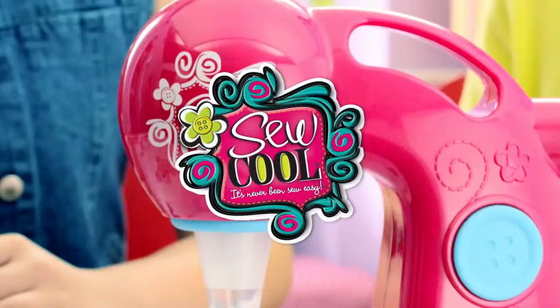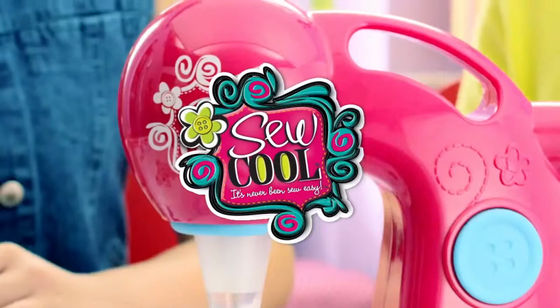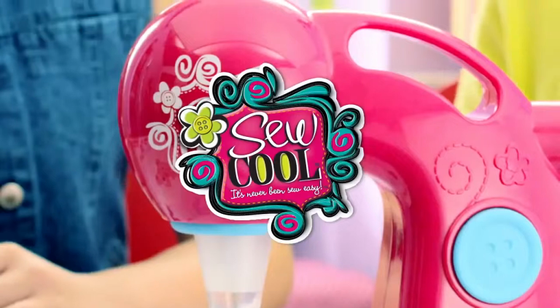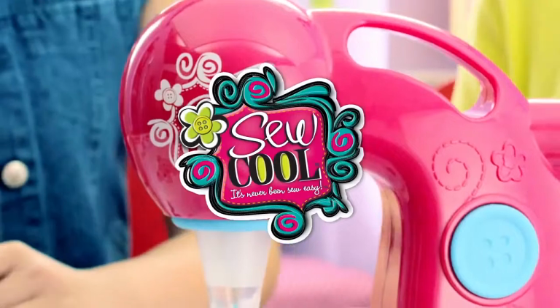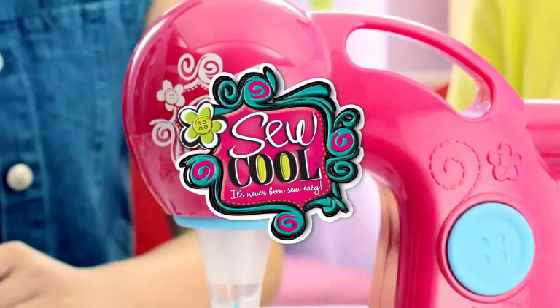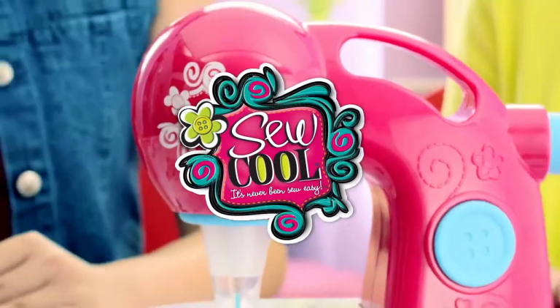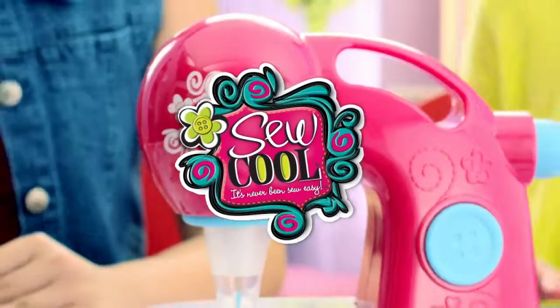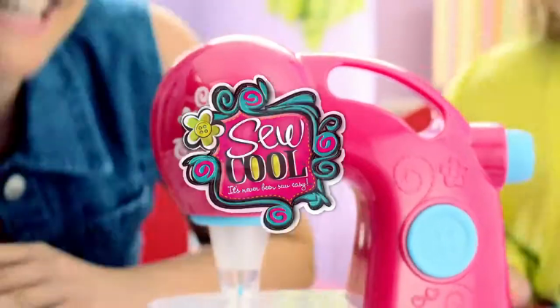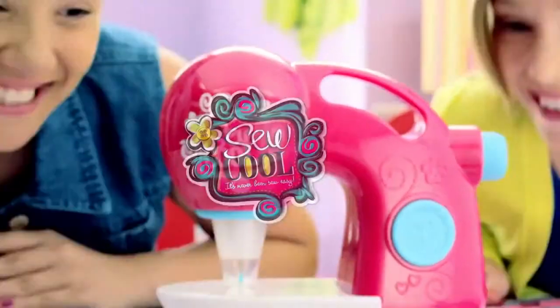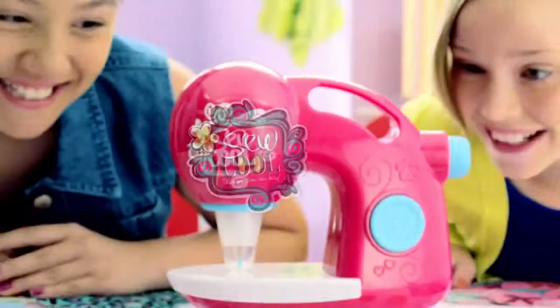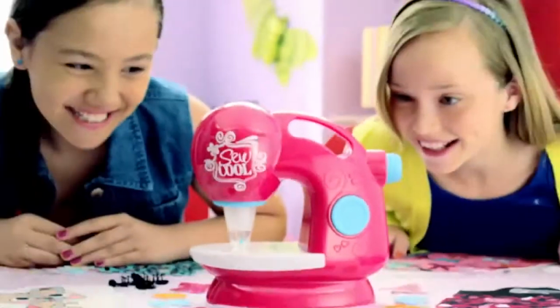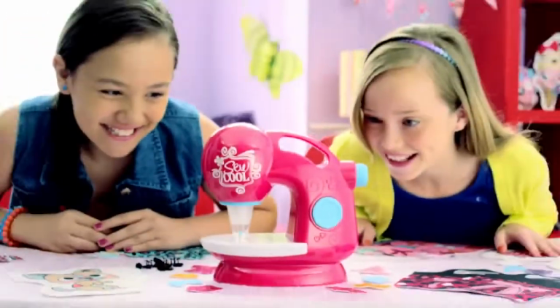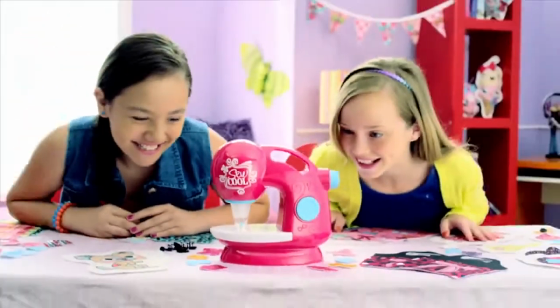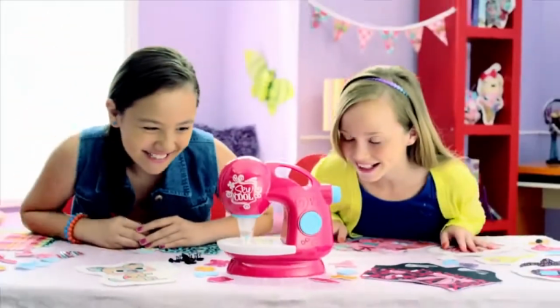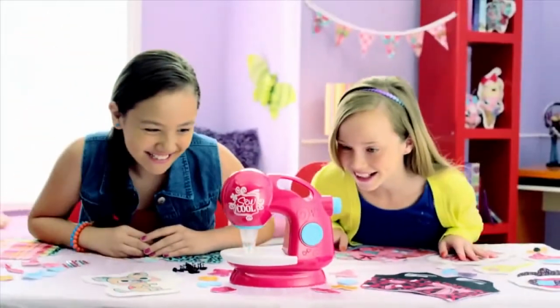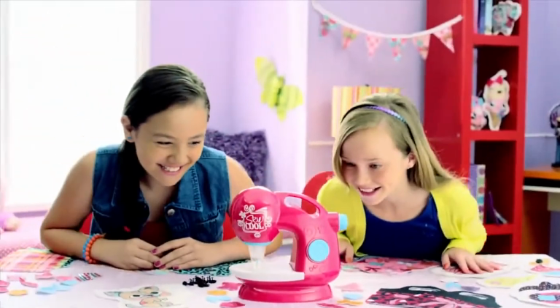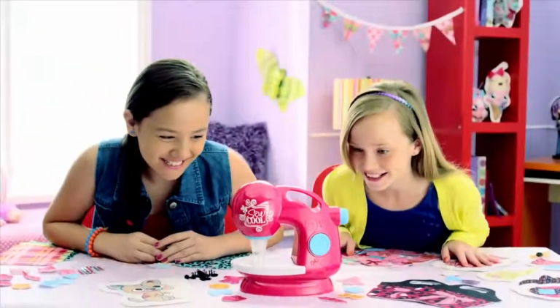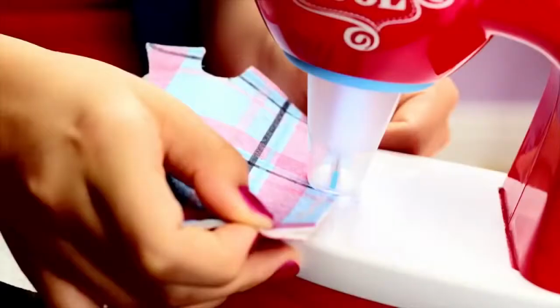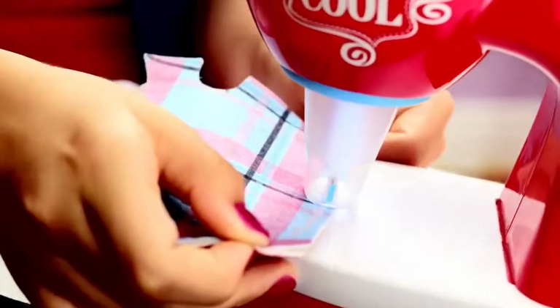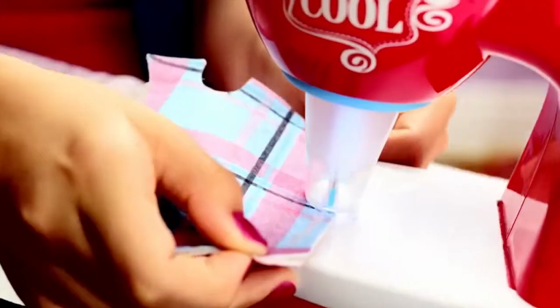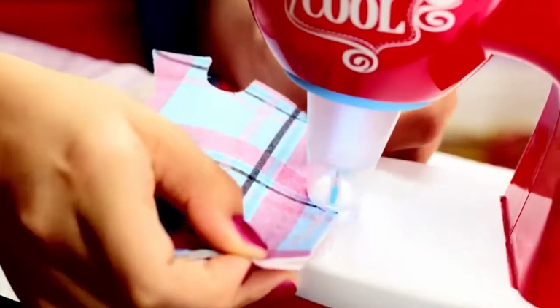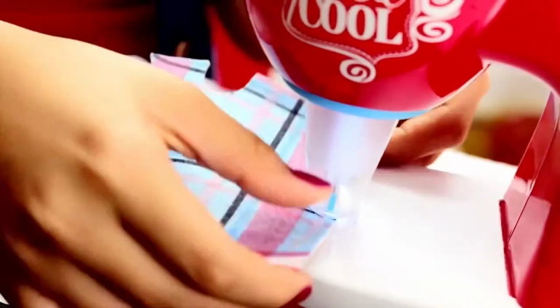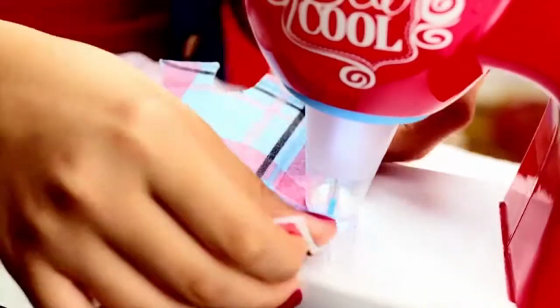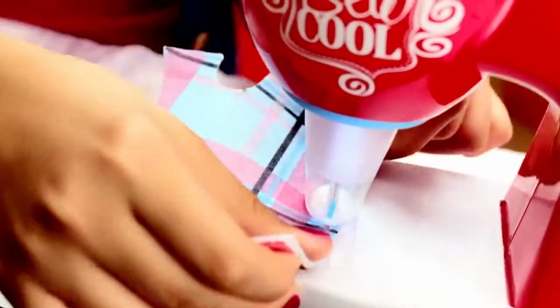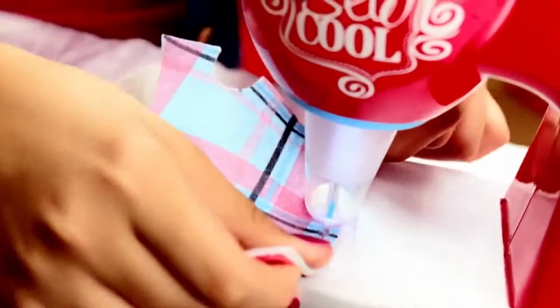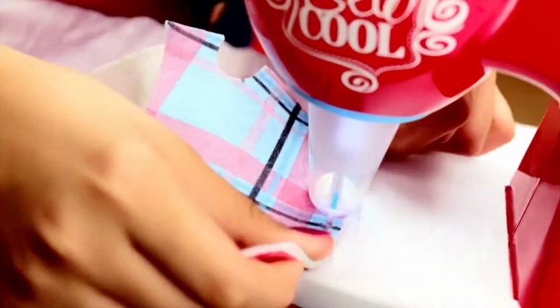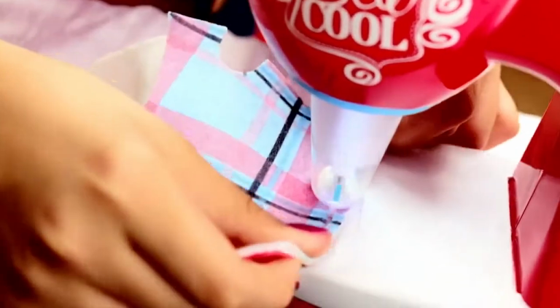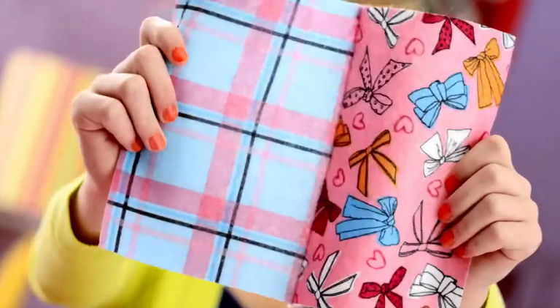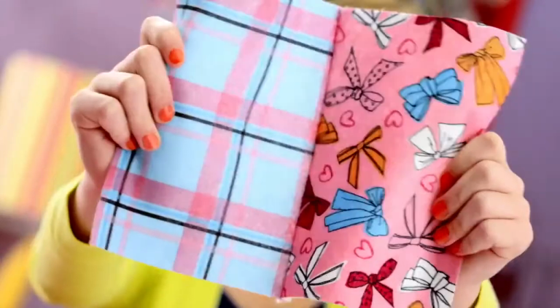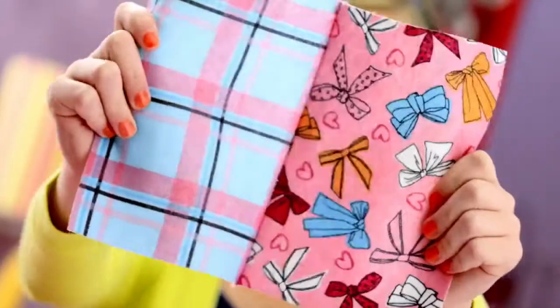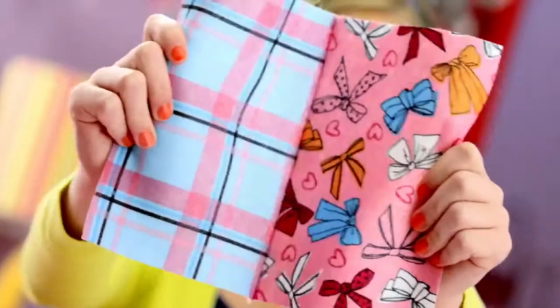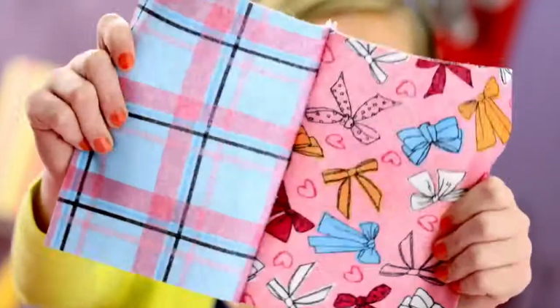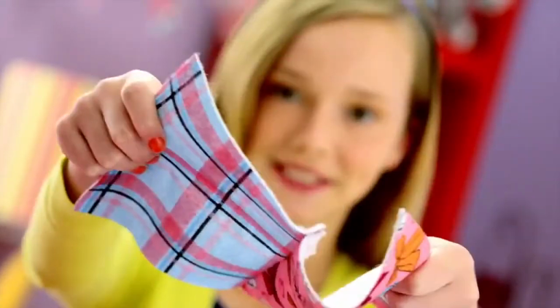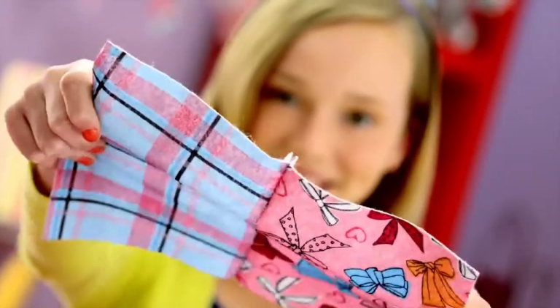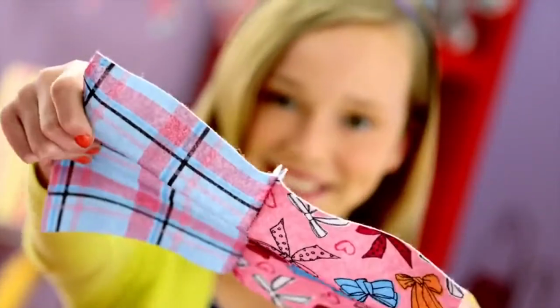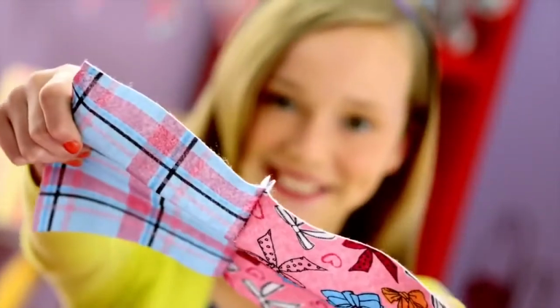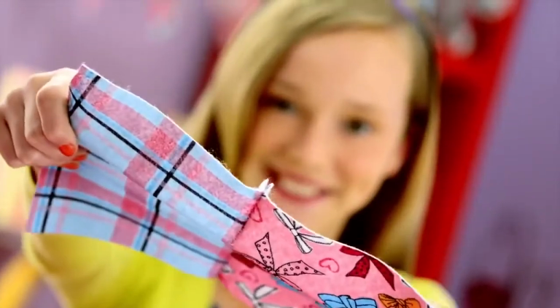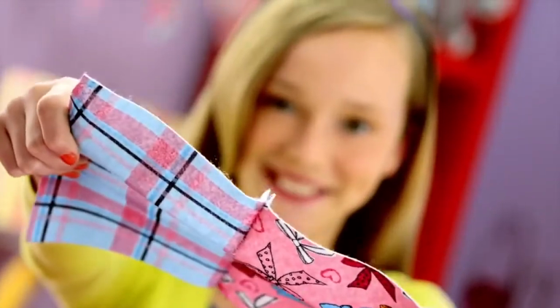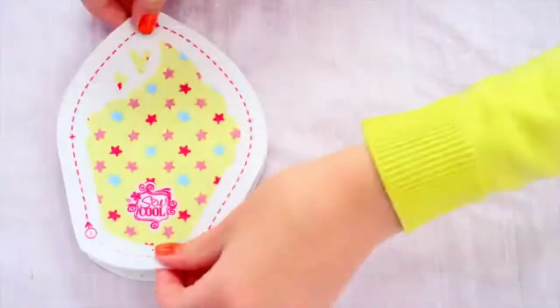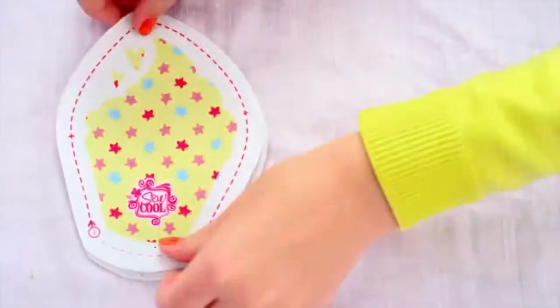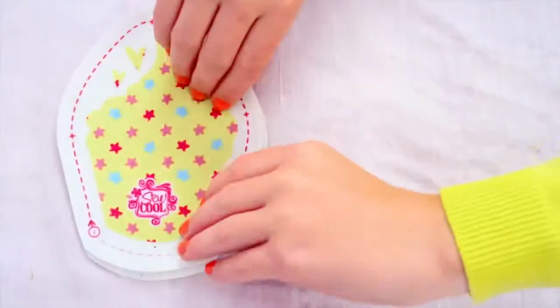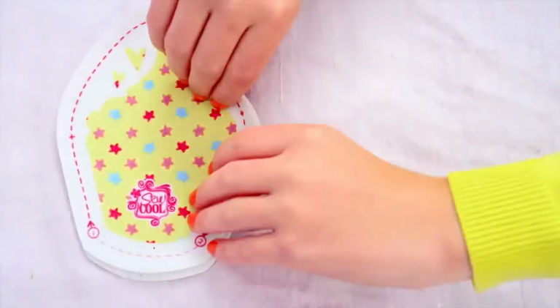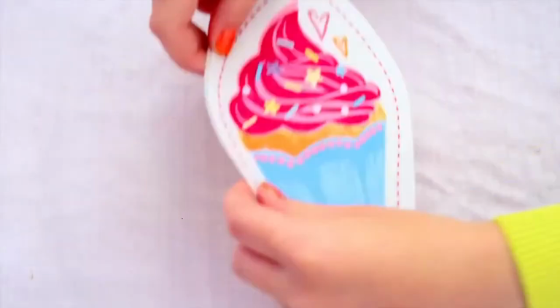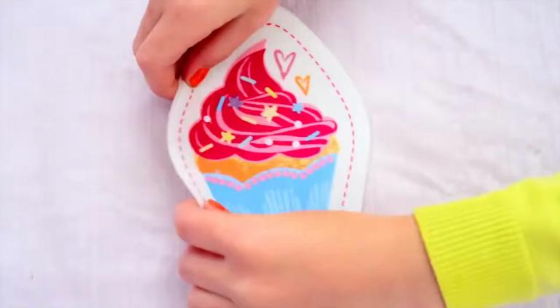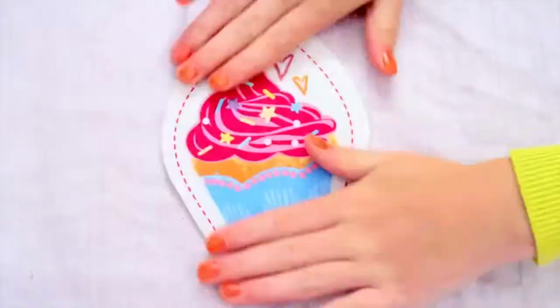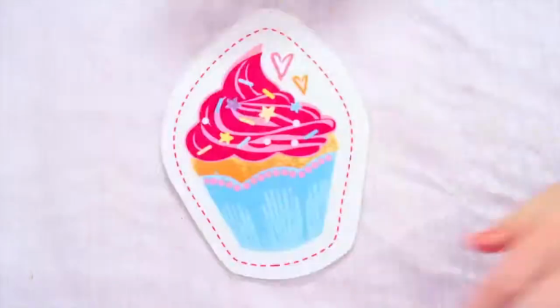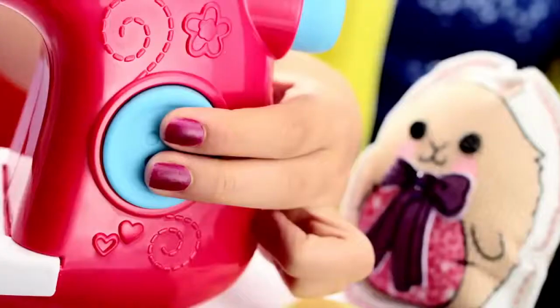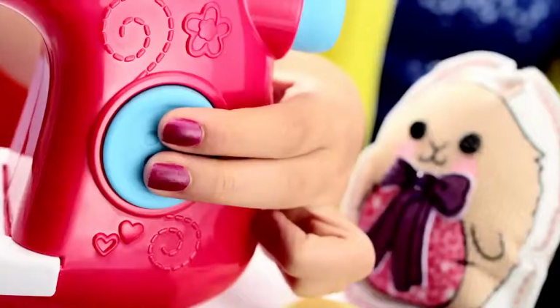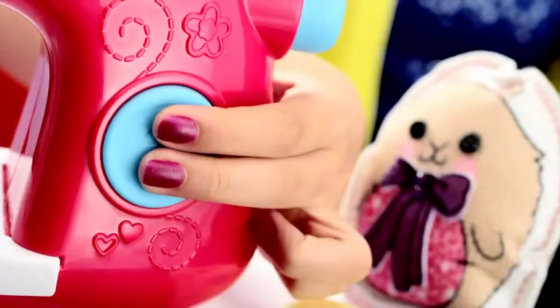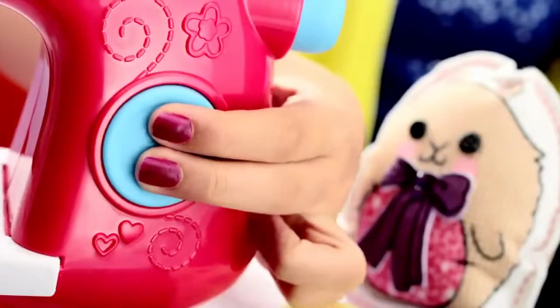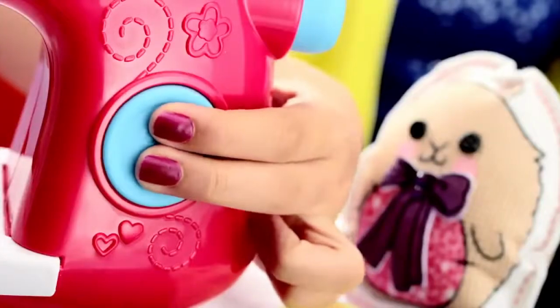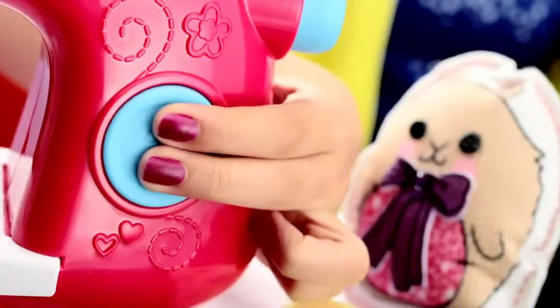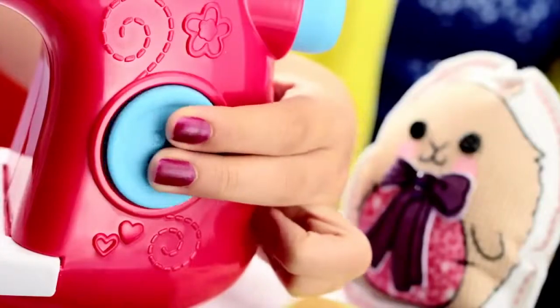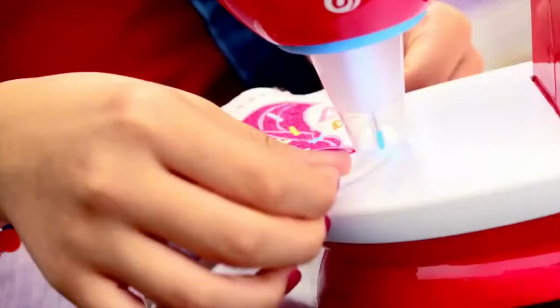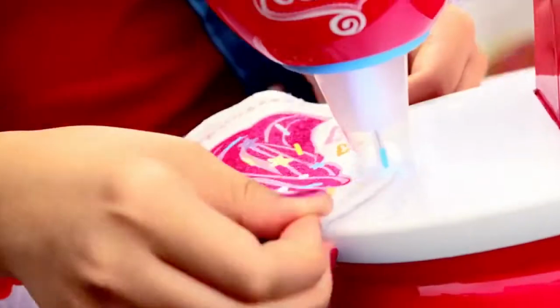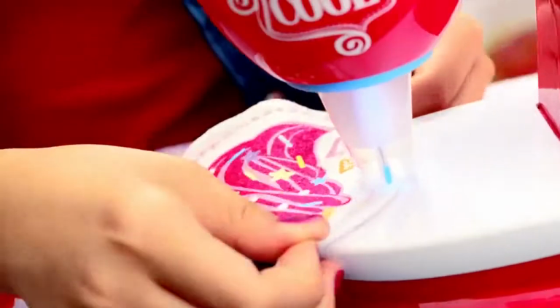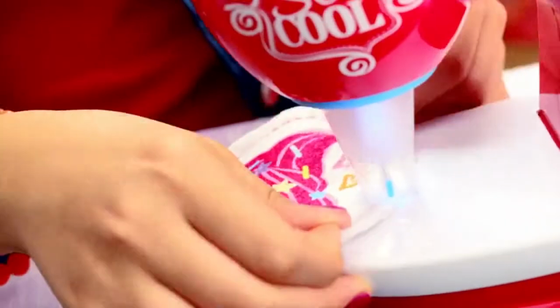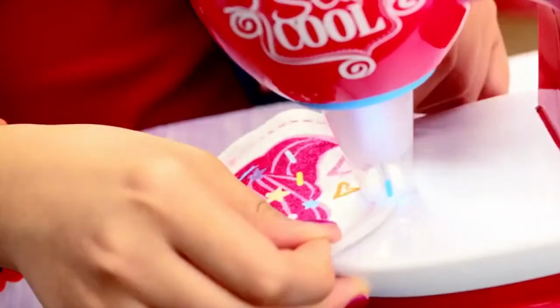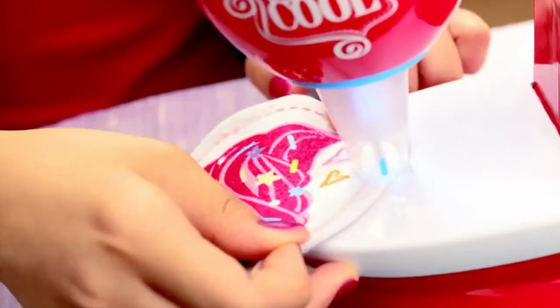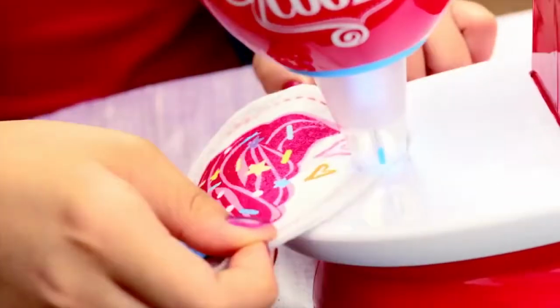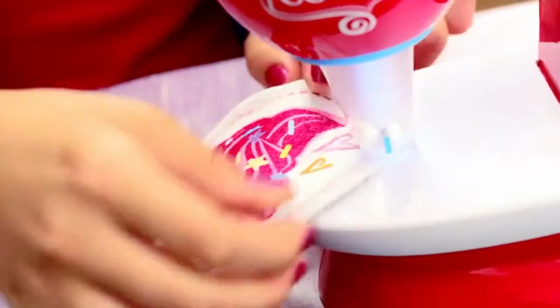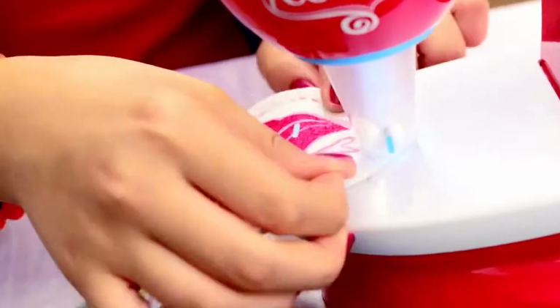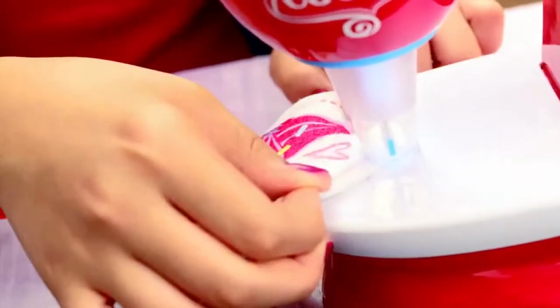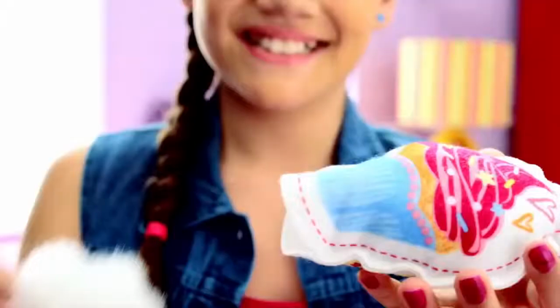So cool! The fab new sewing machine that magically sews with no threads! It's just like real sewing, but safe and easy to do!